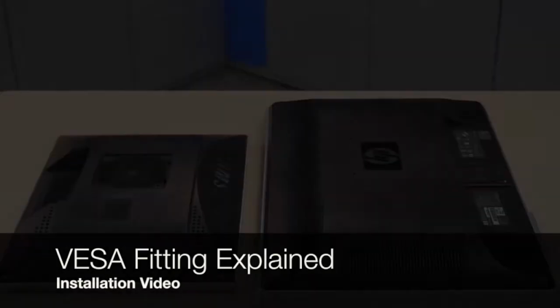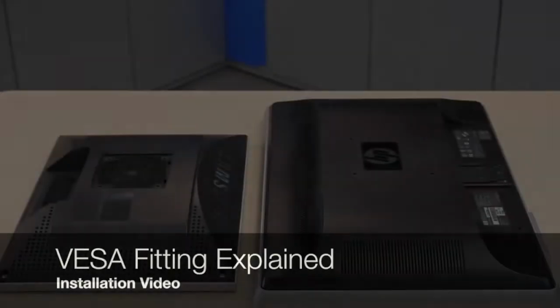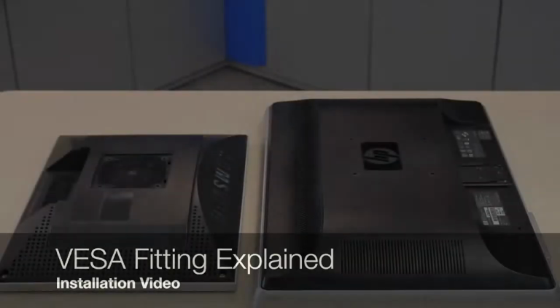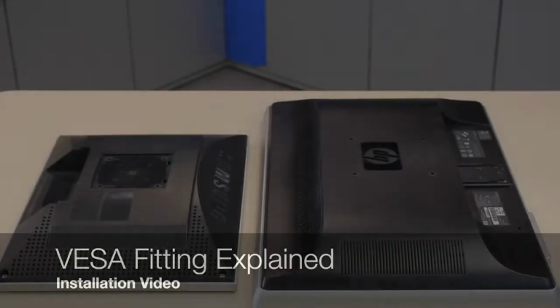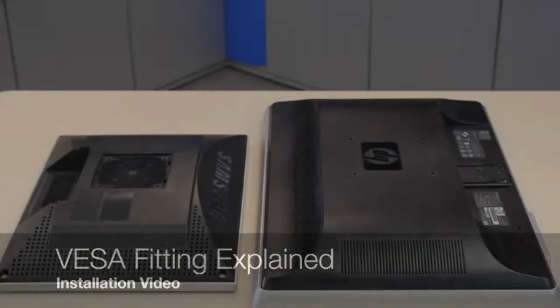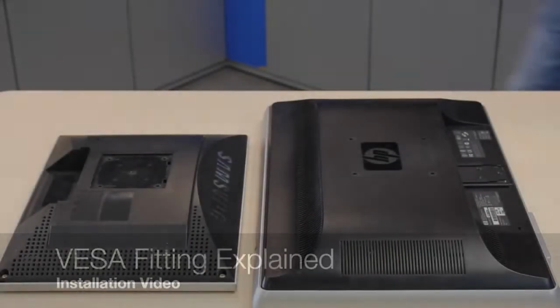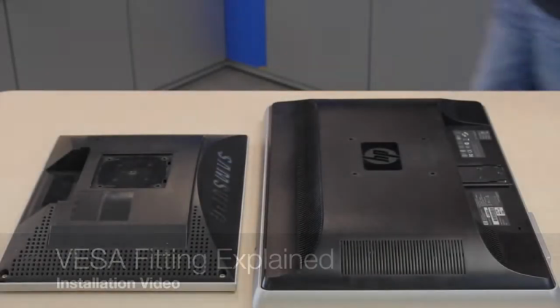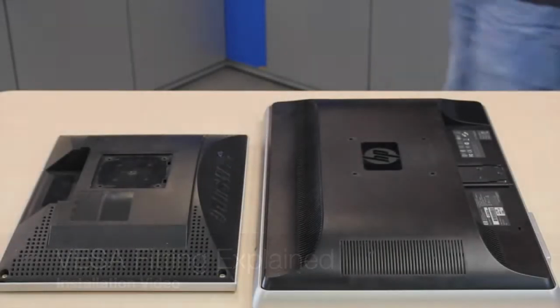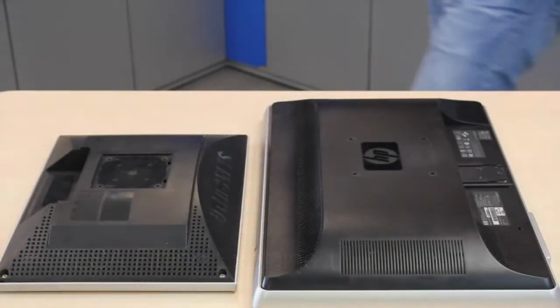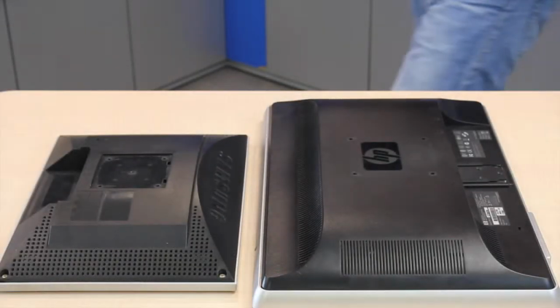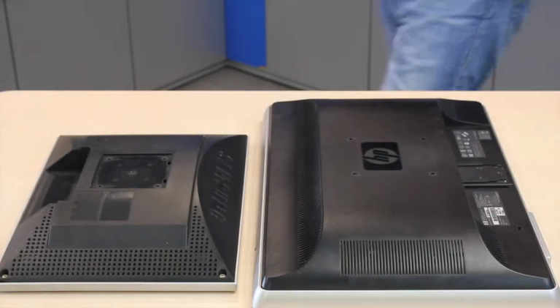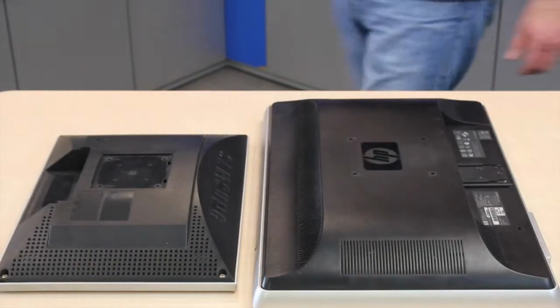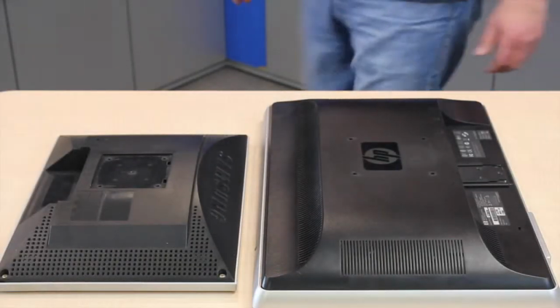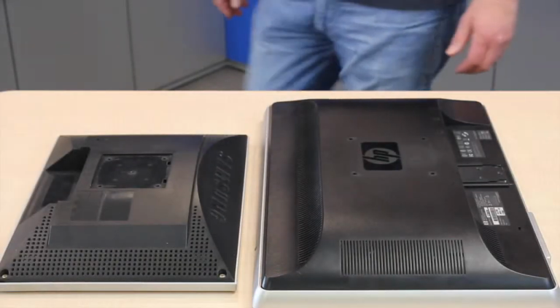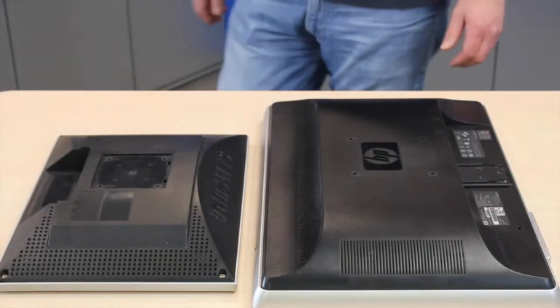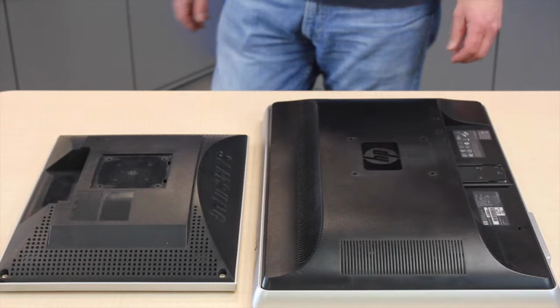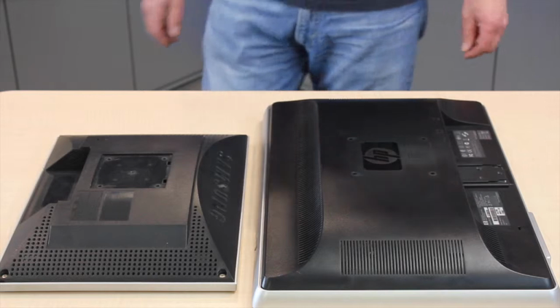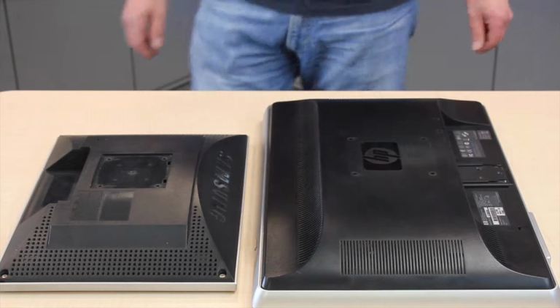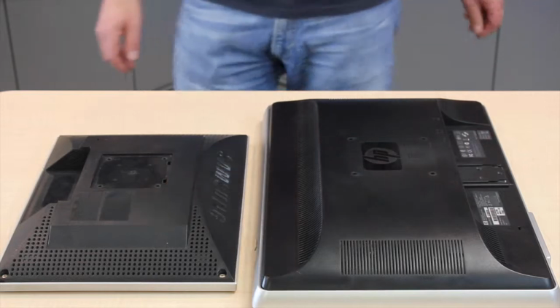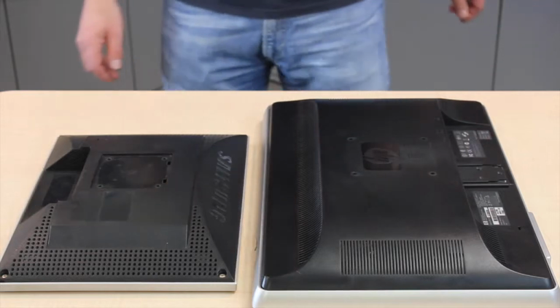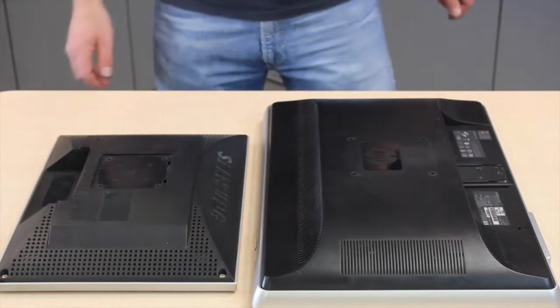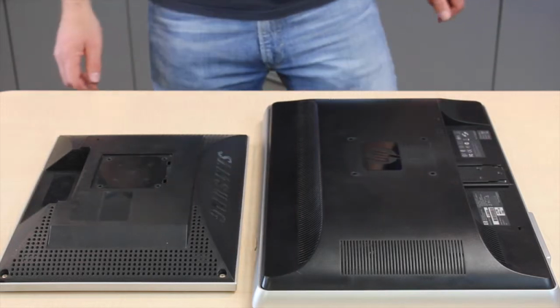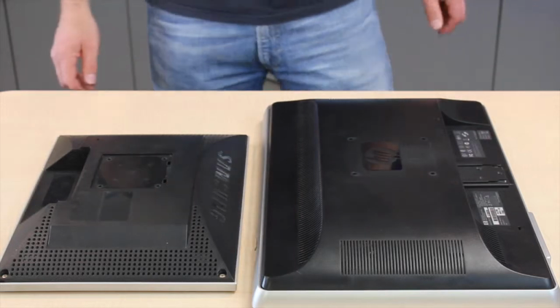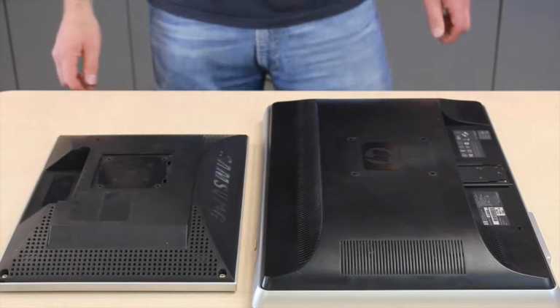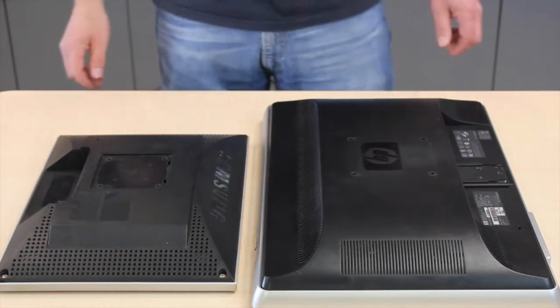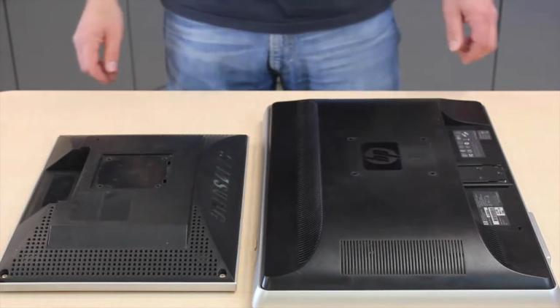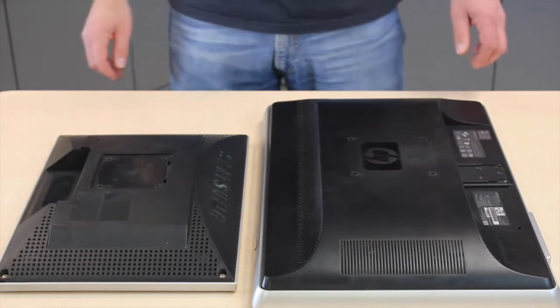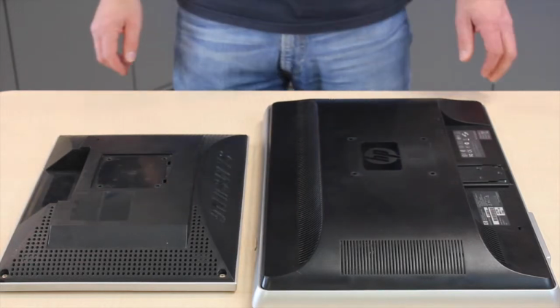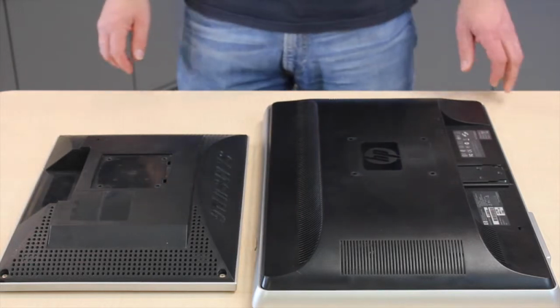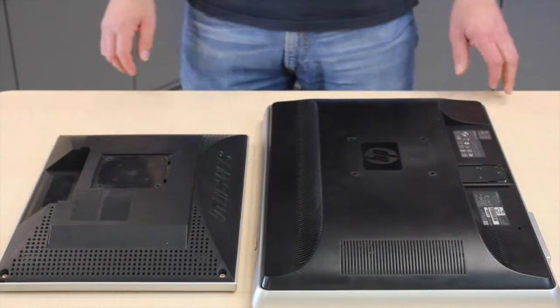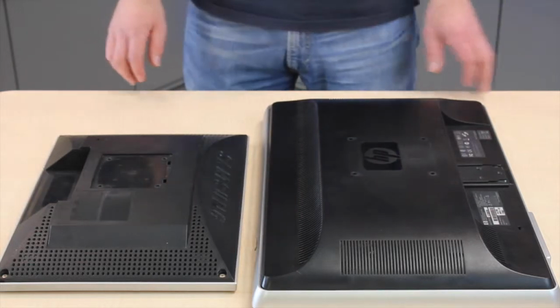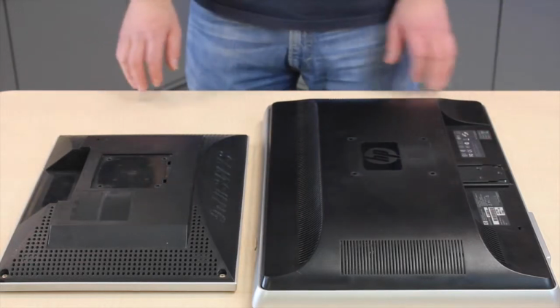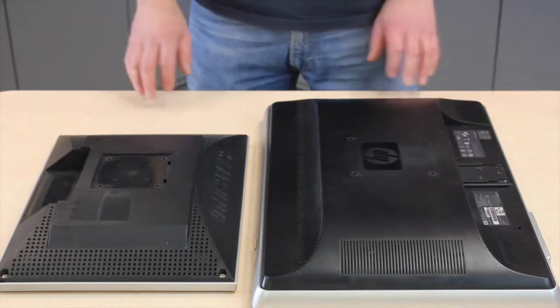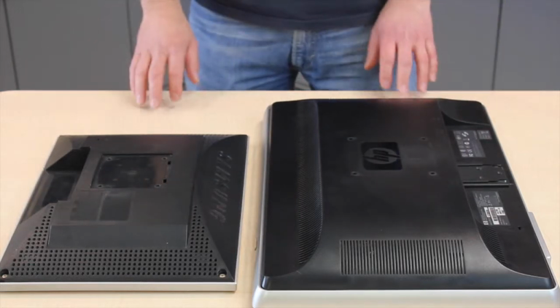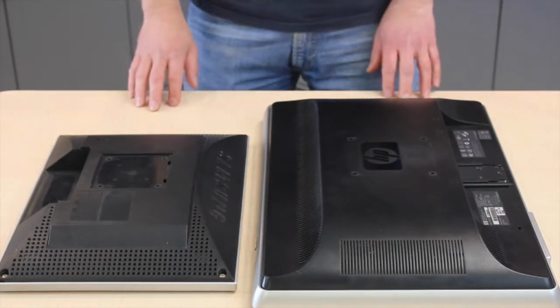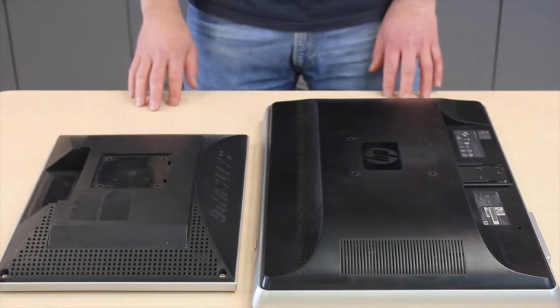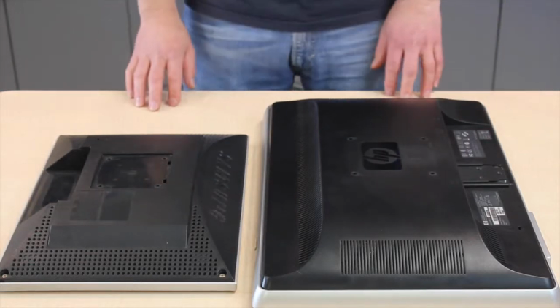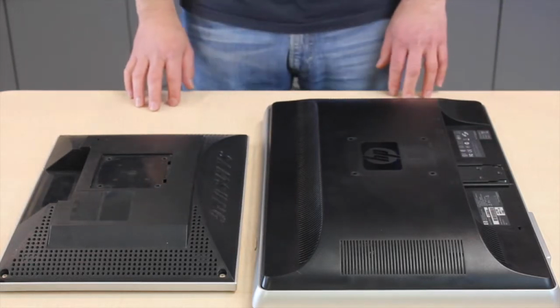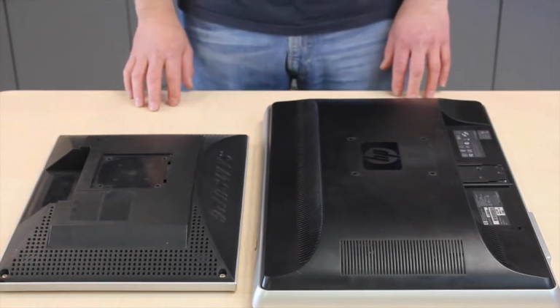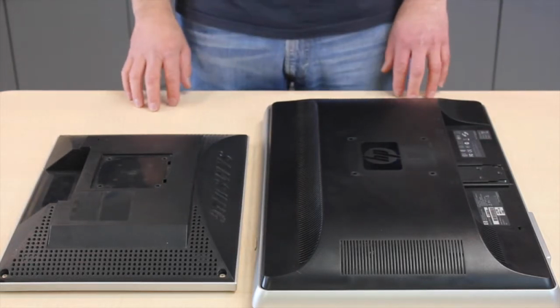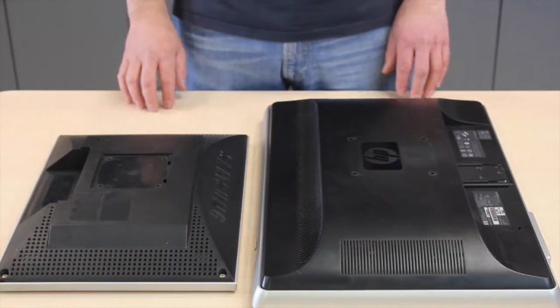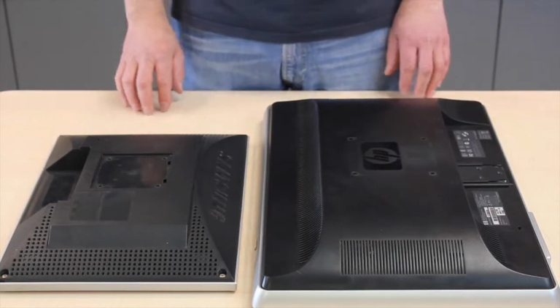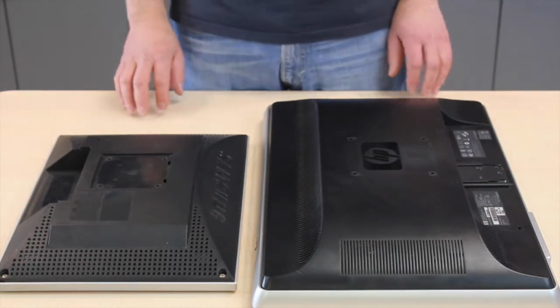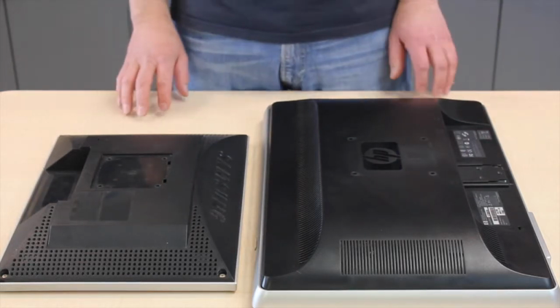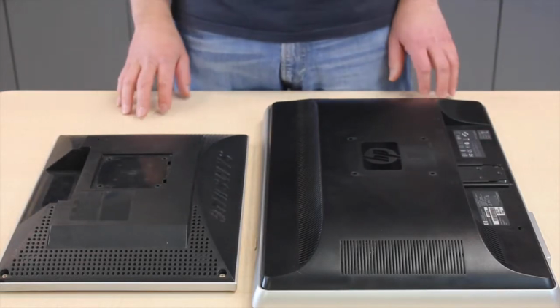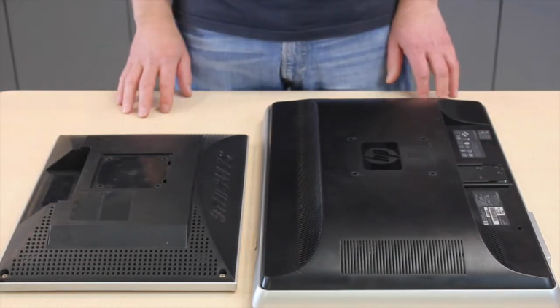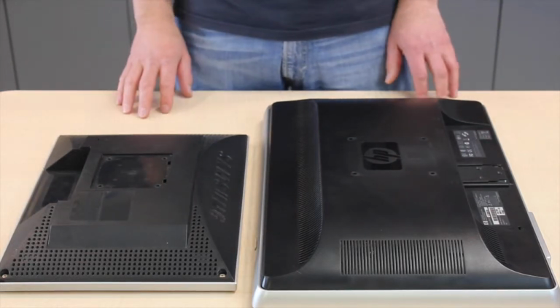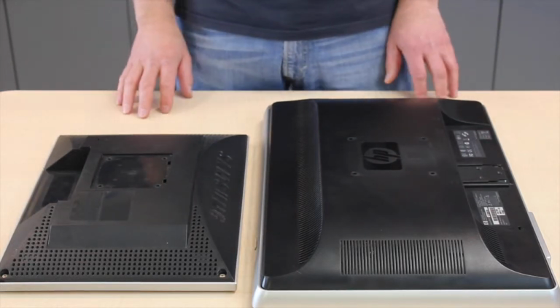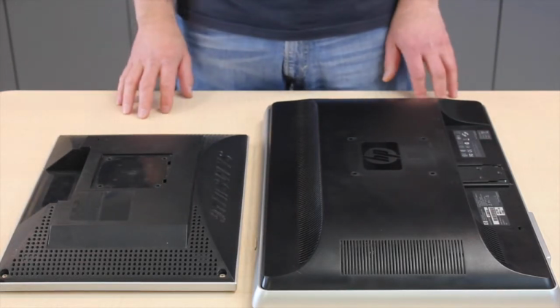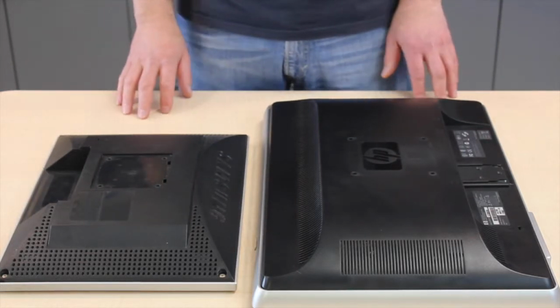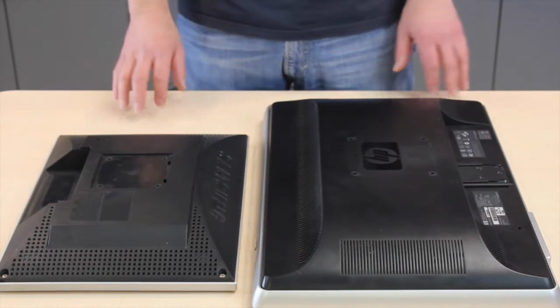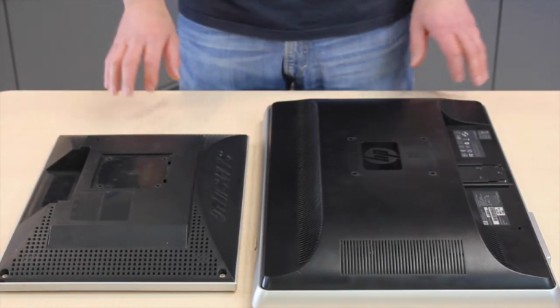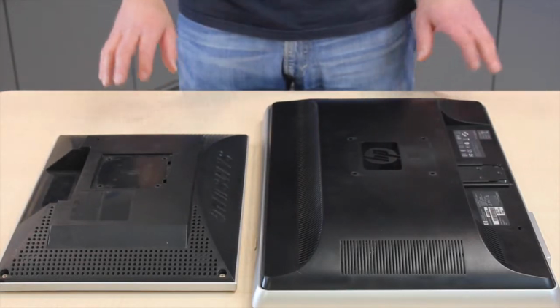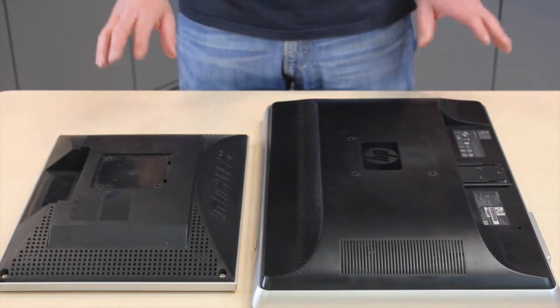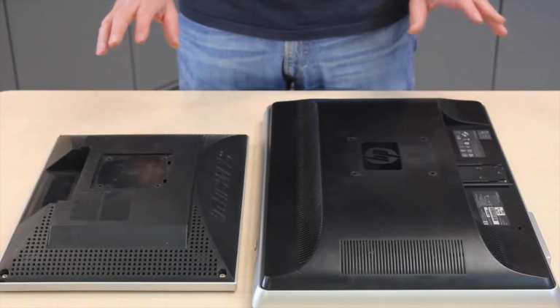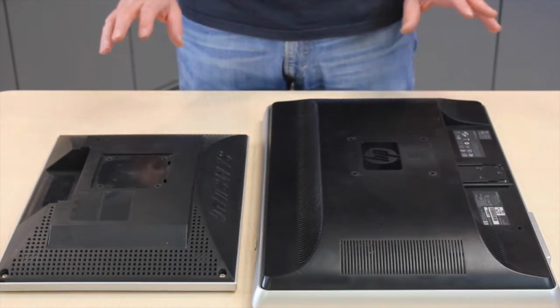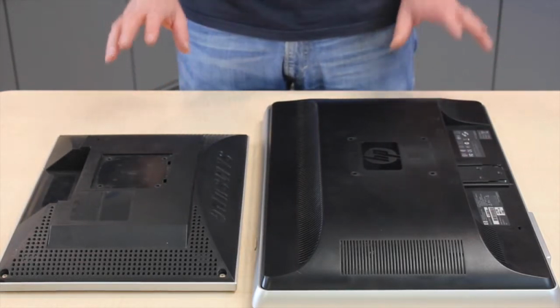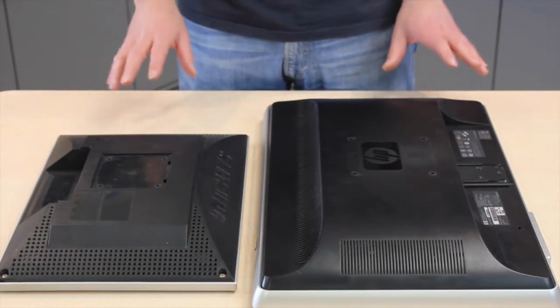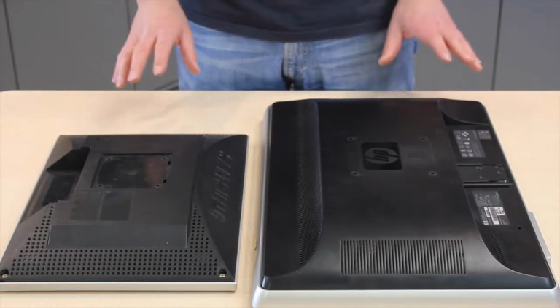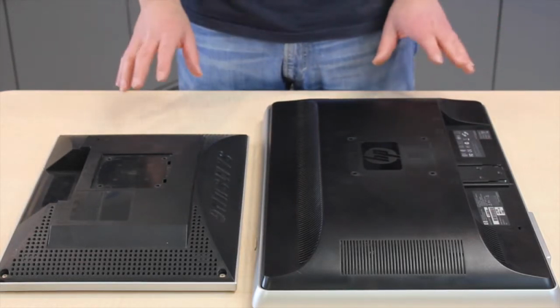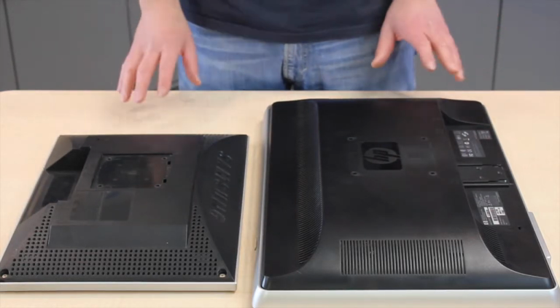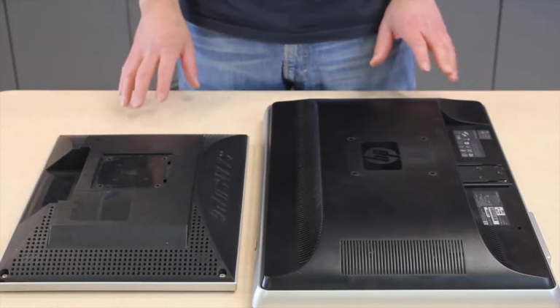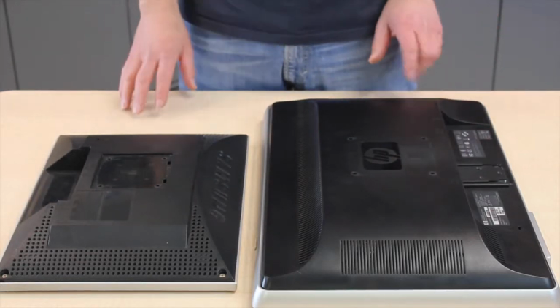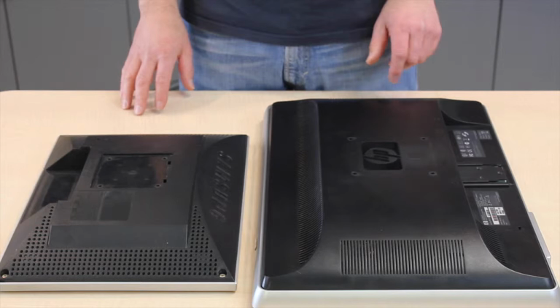Hello, today I'm going to explain what VESA compatible monitors actually means.